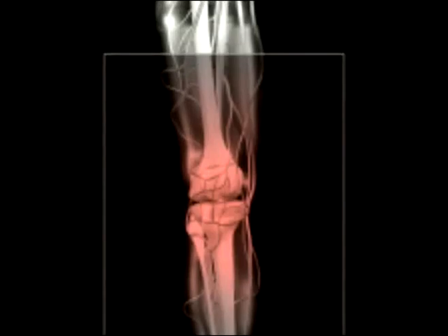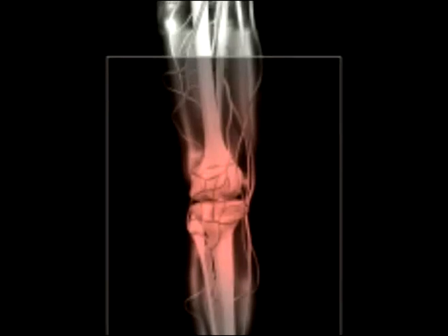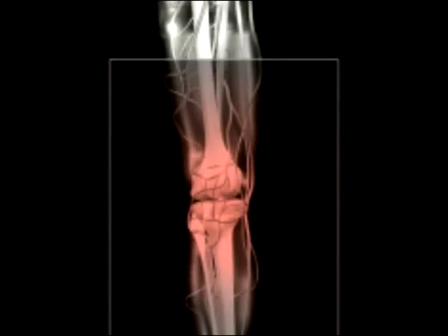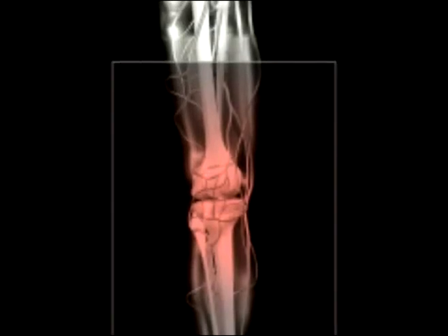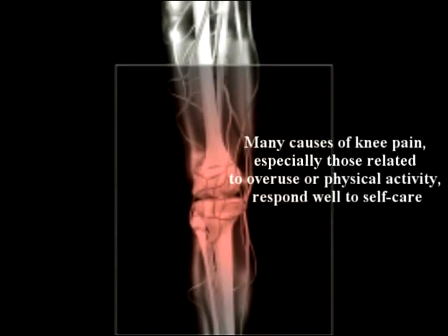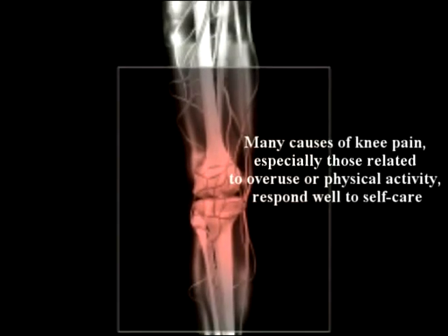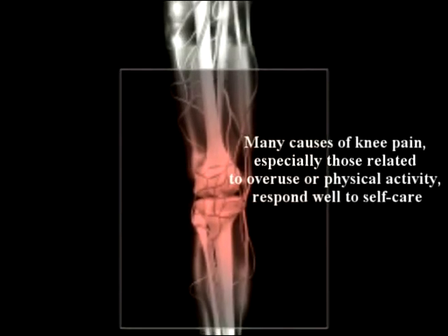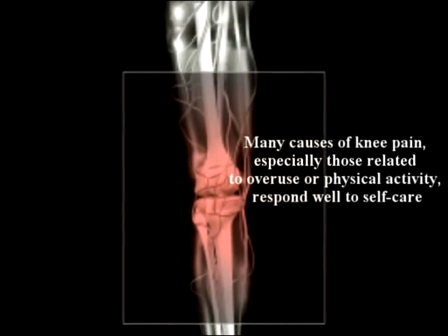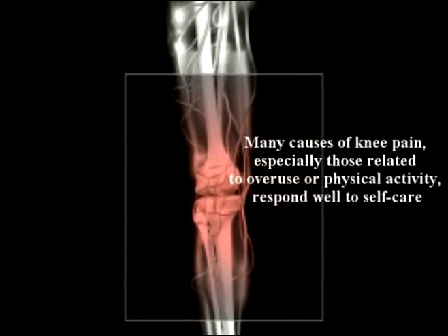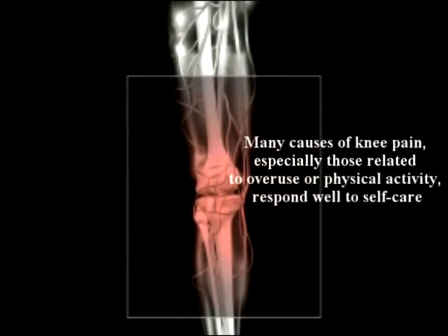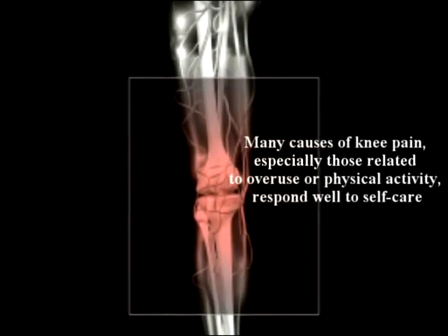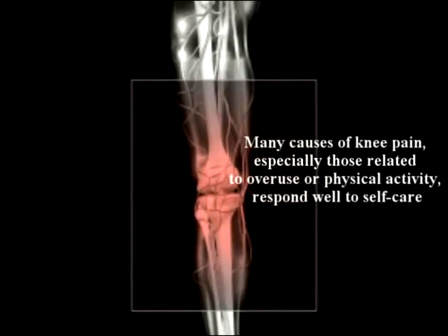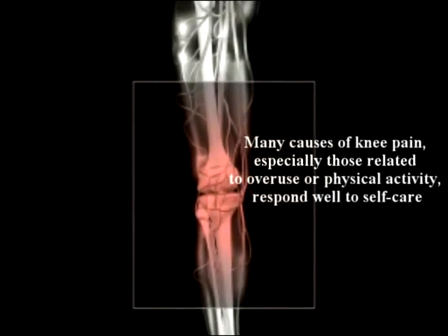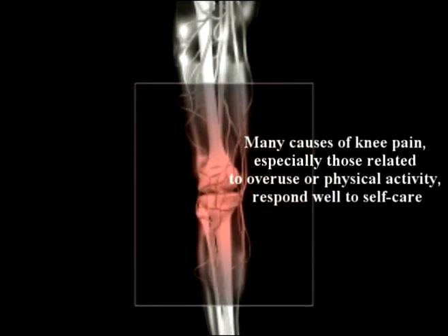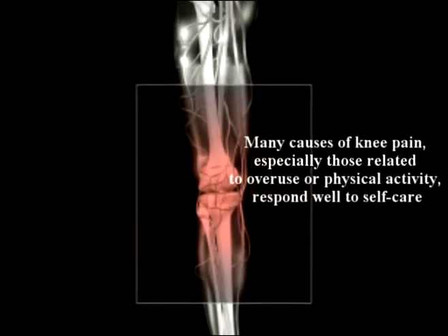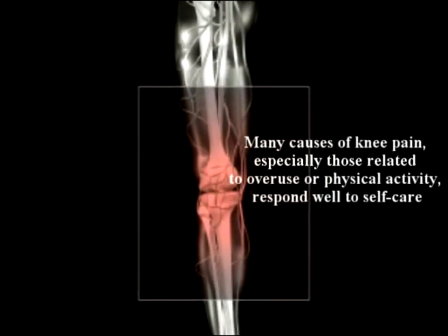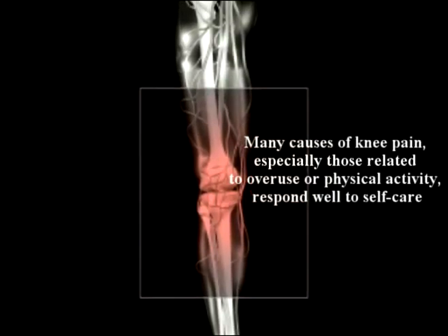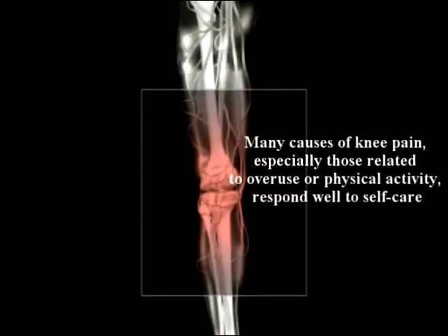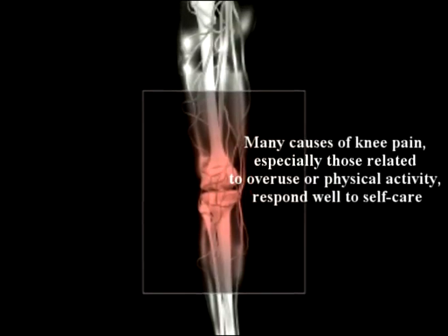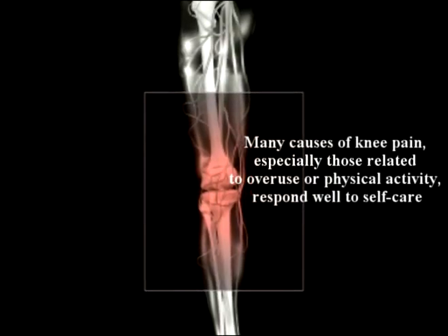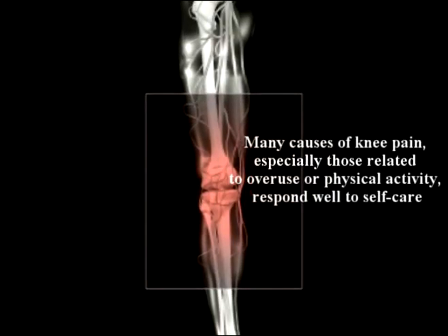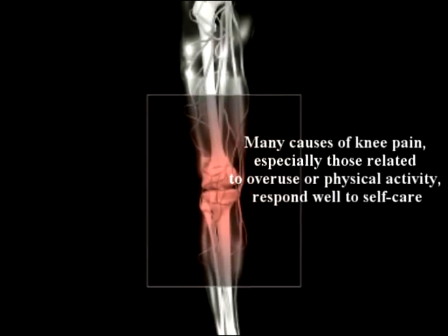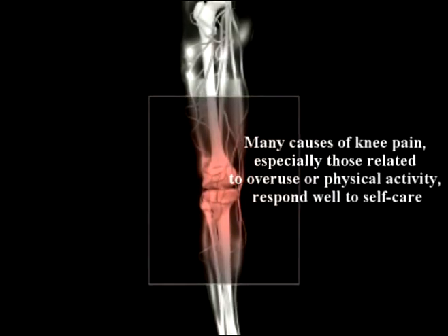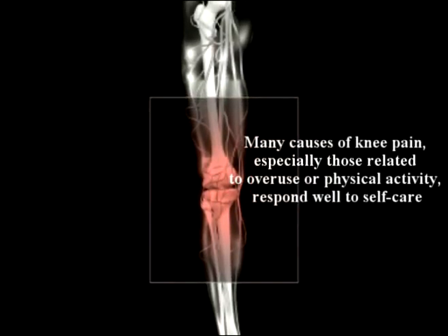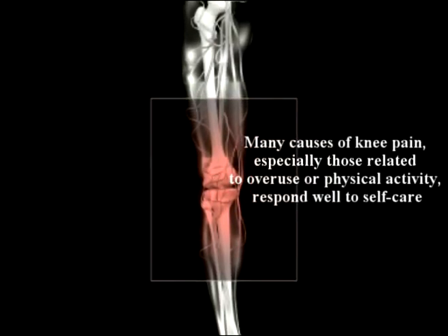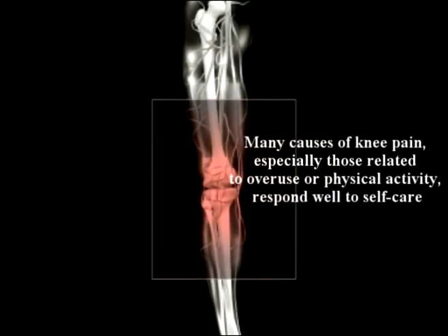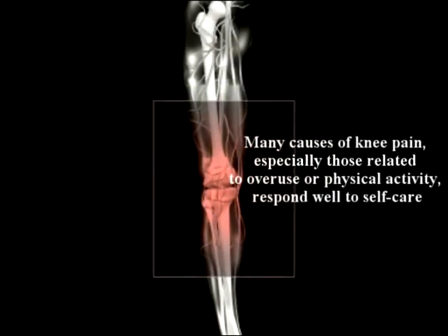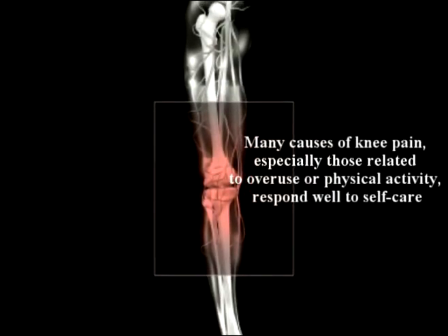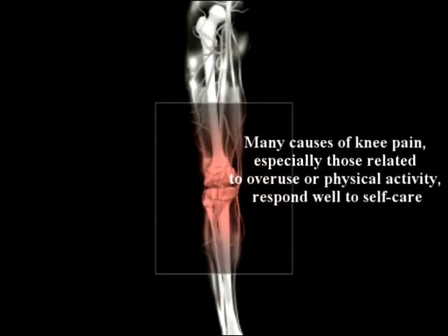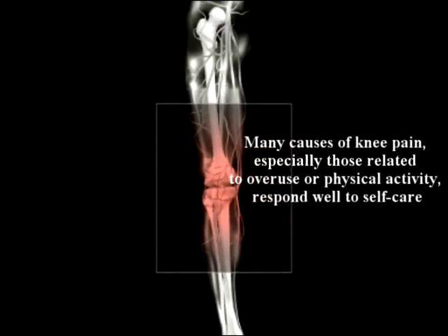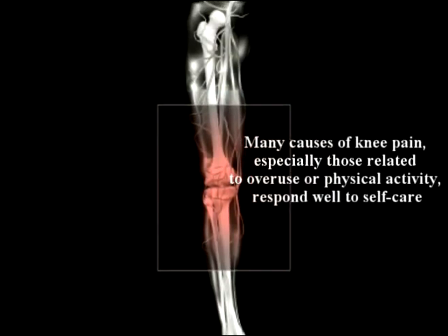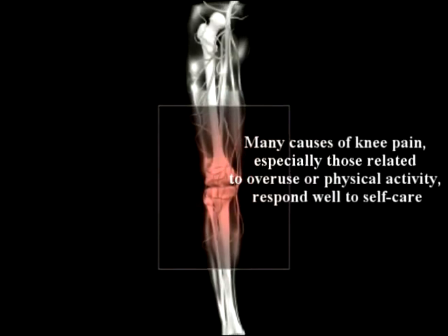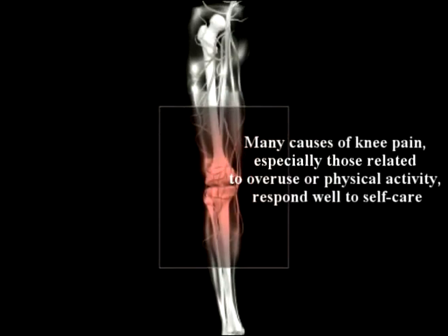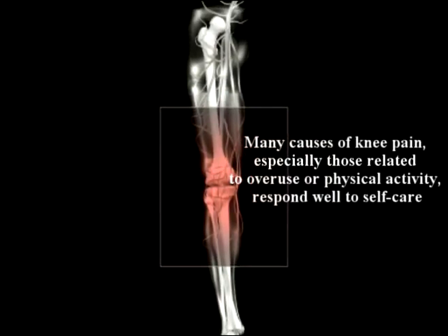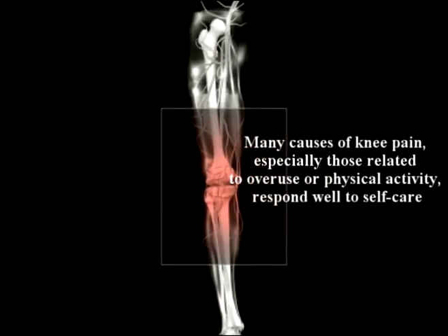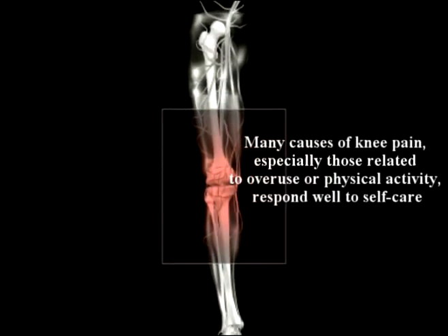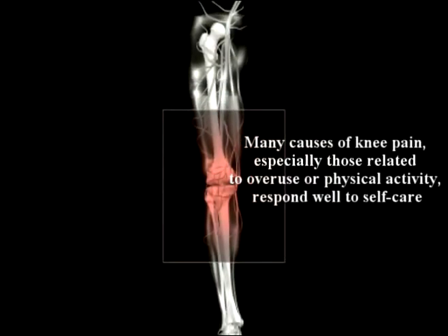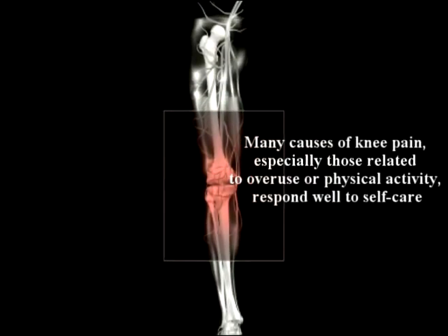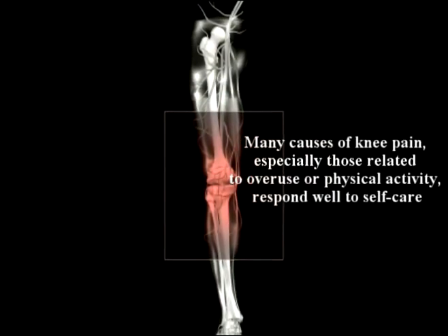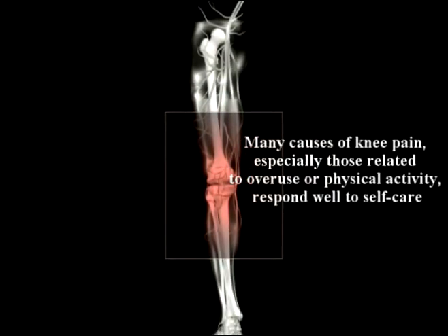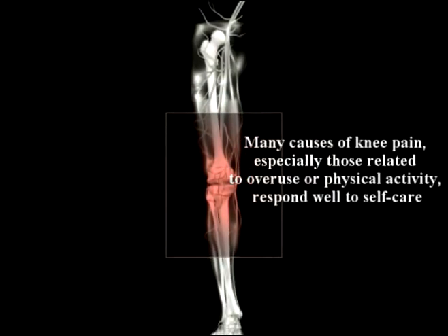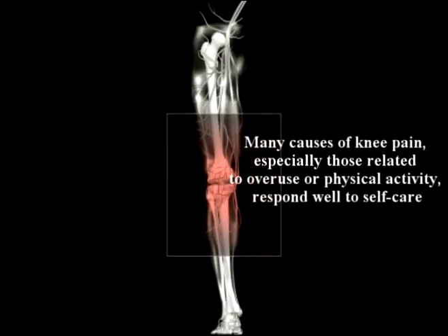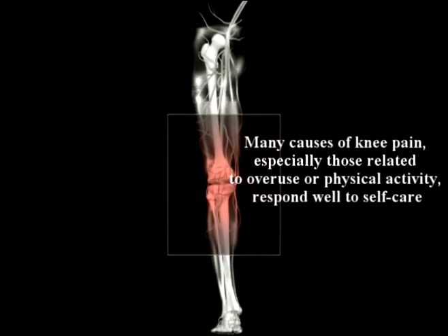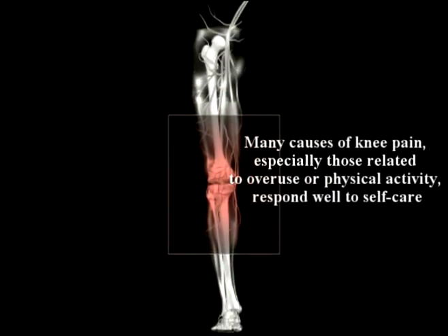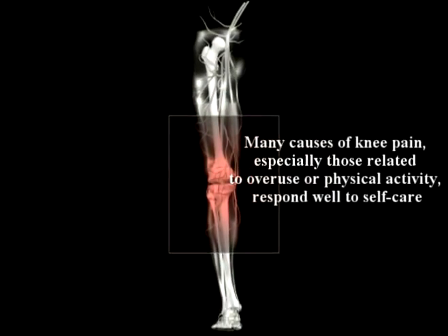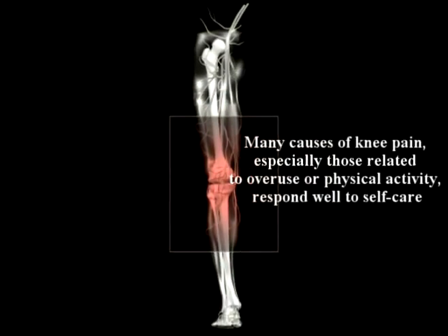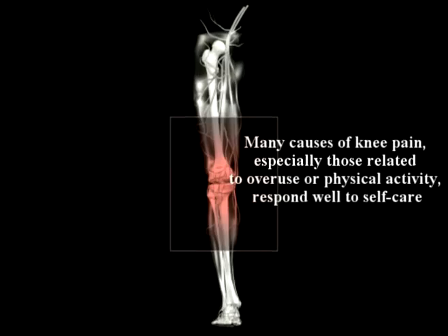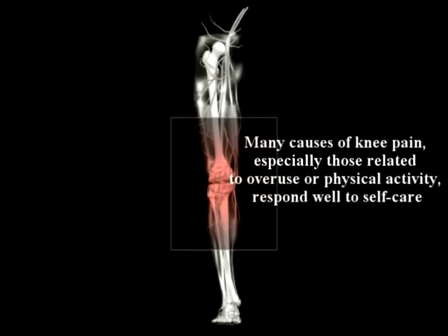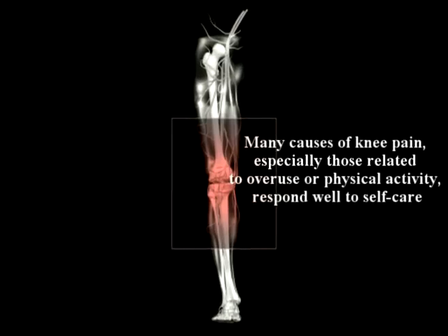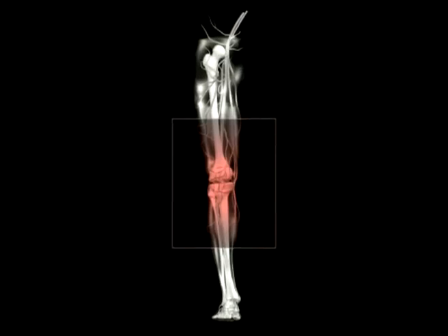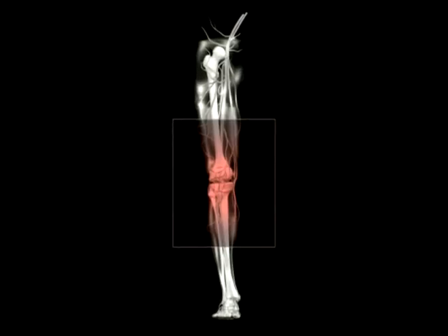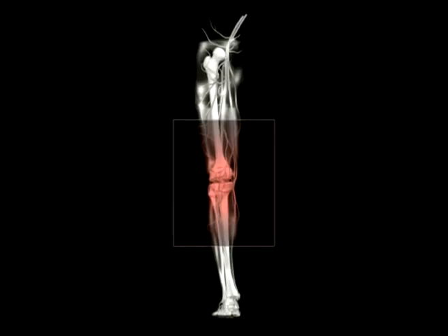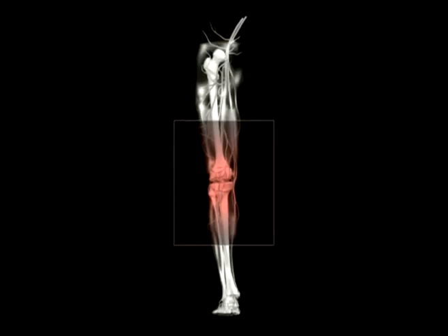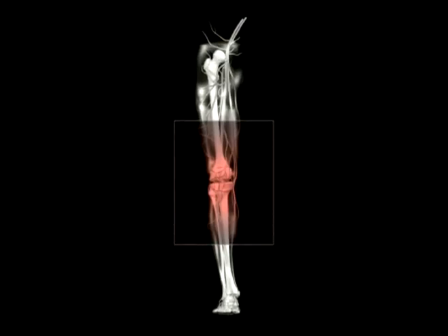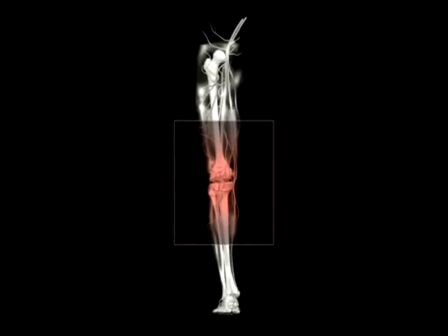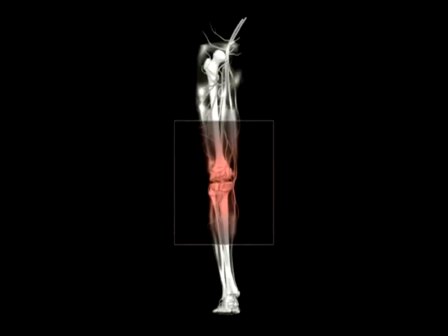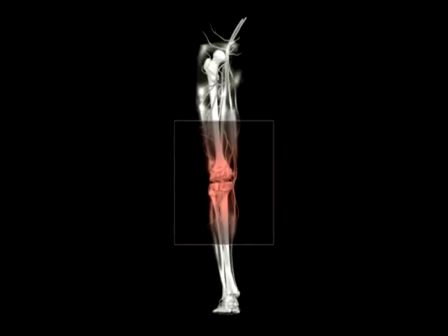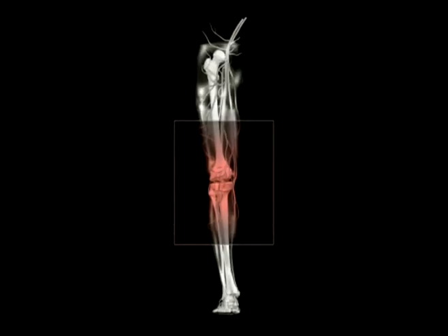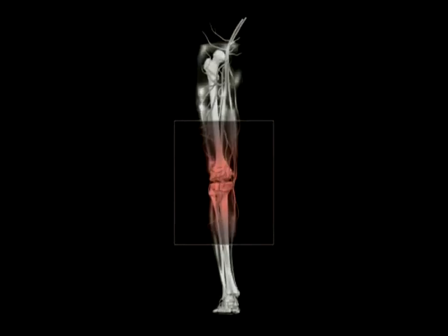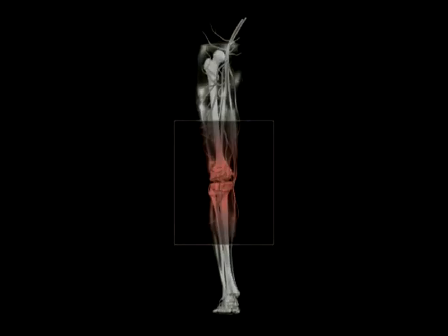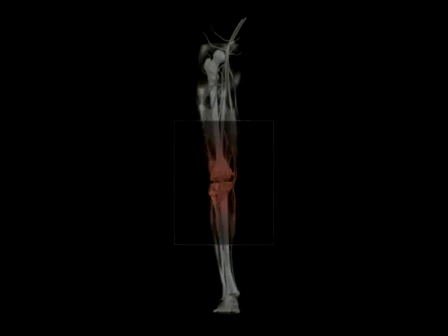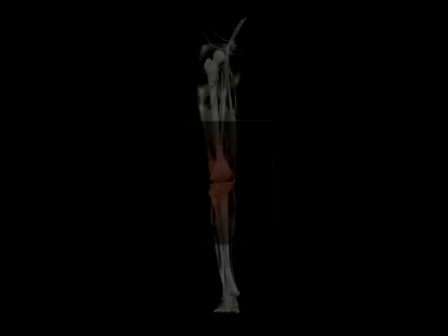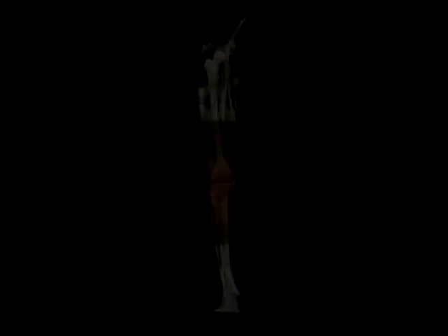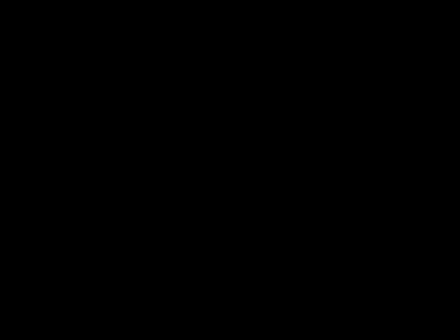Knee pain, especially those related to overuse or physical activity, may respond to self-care.